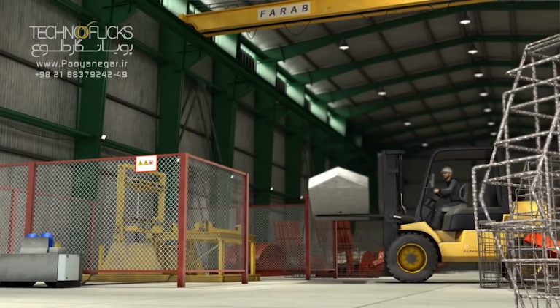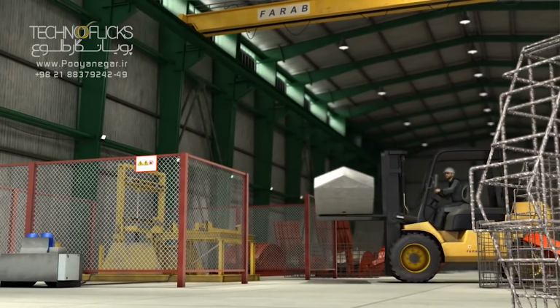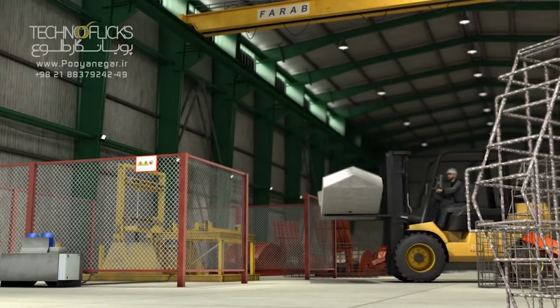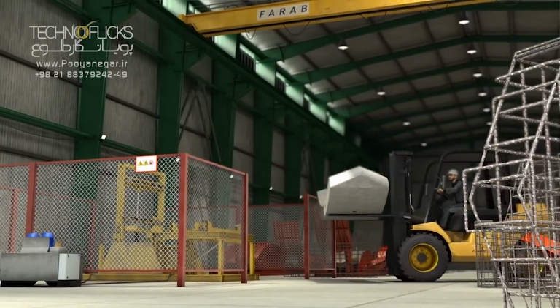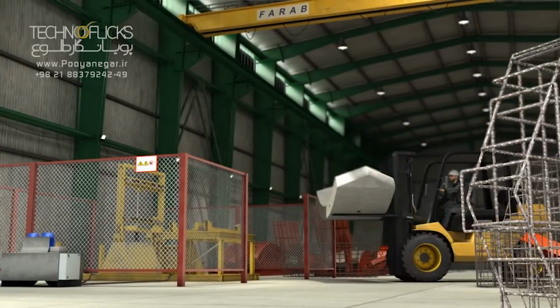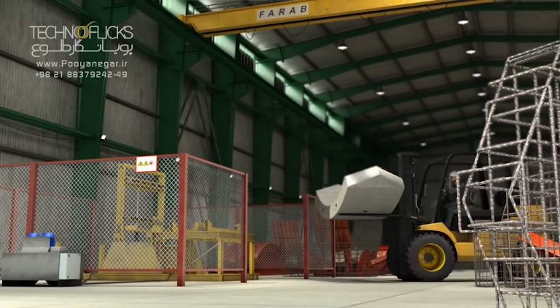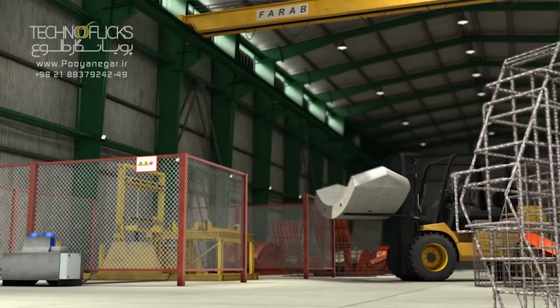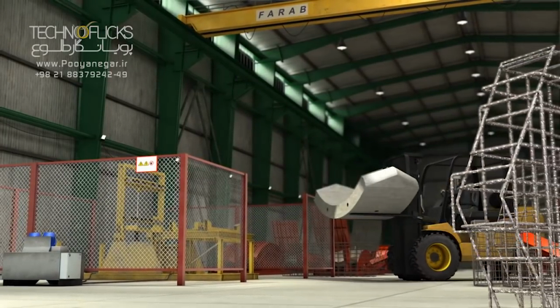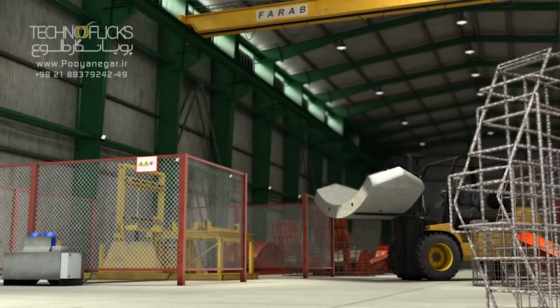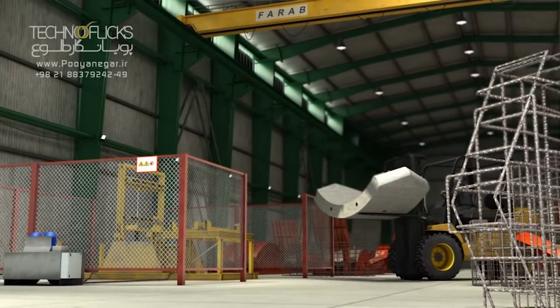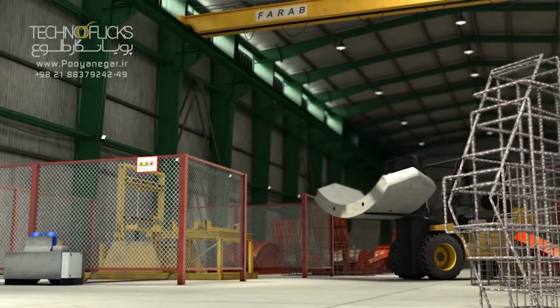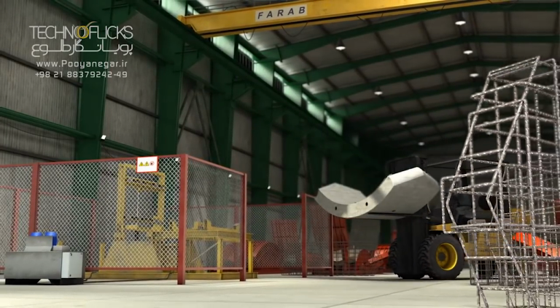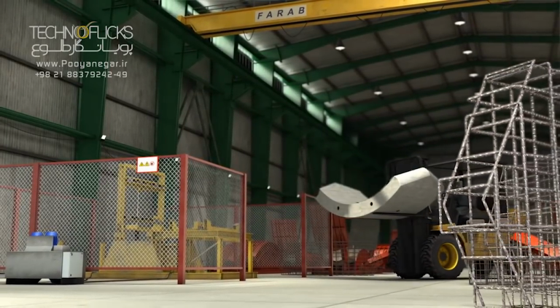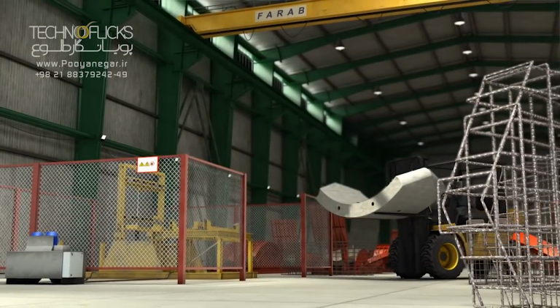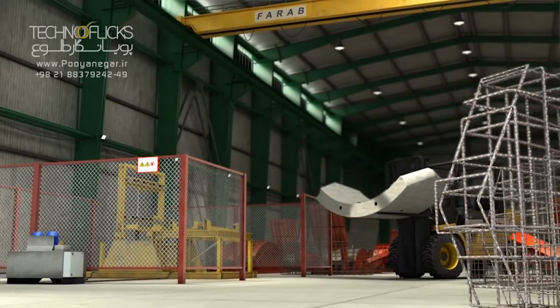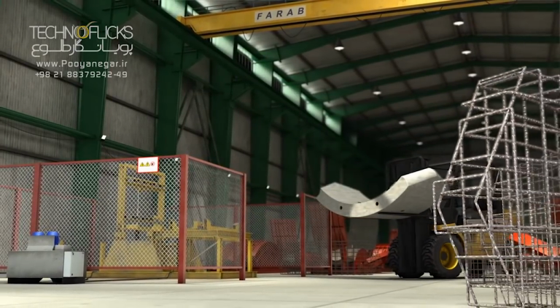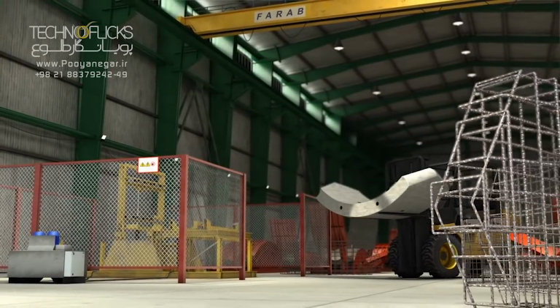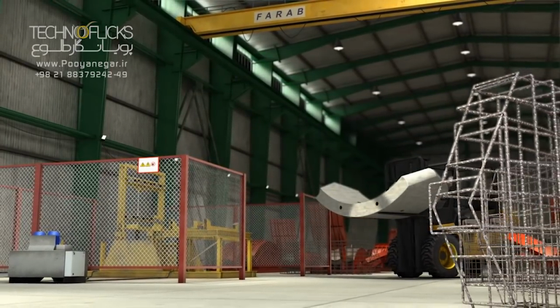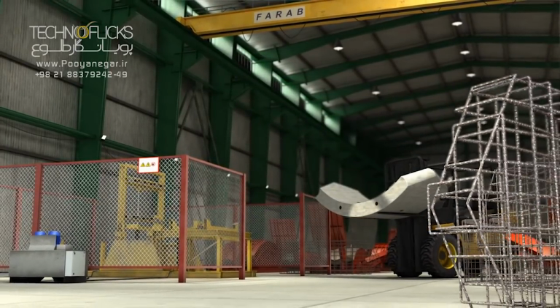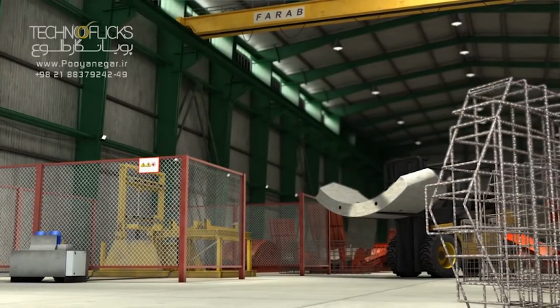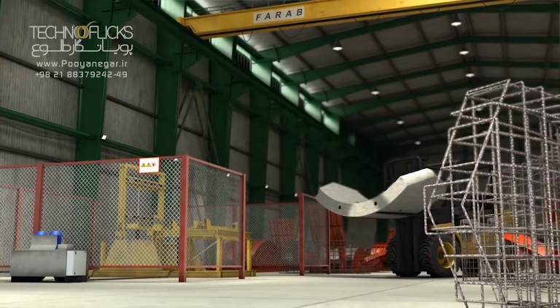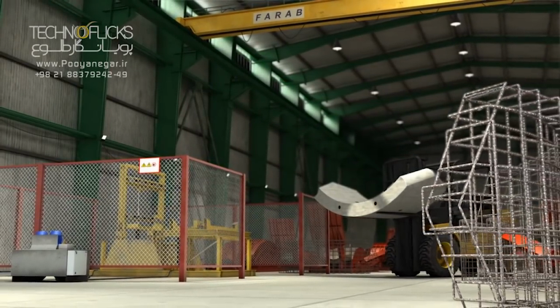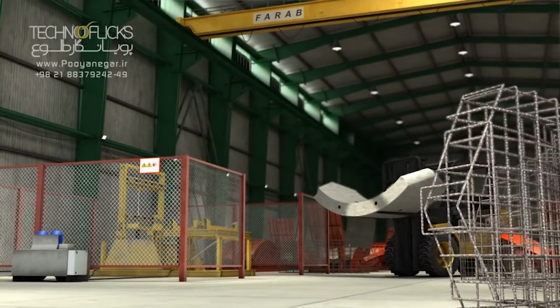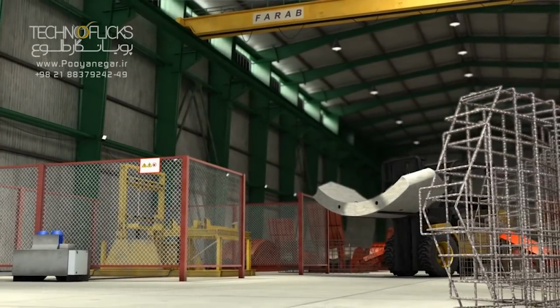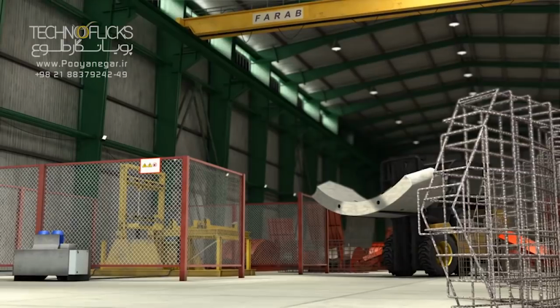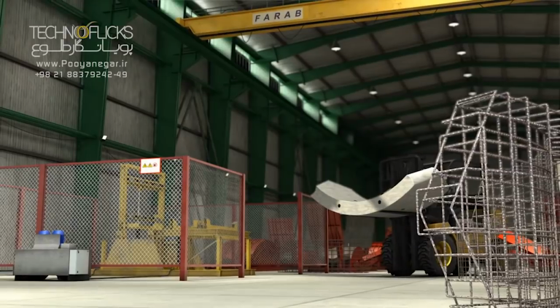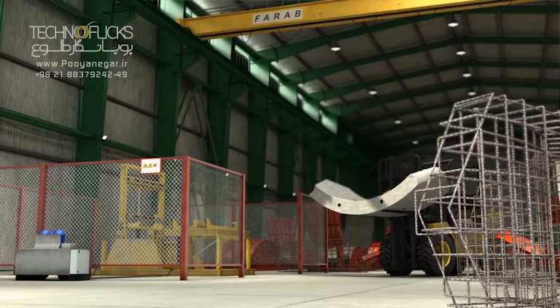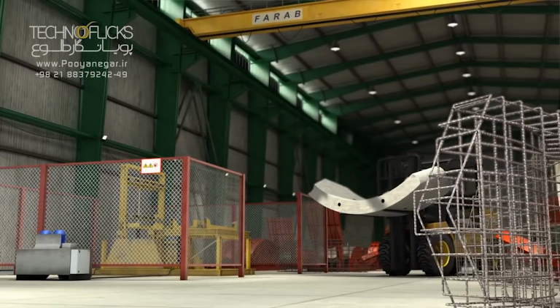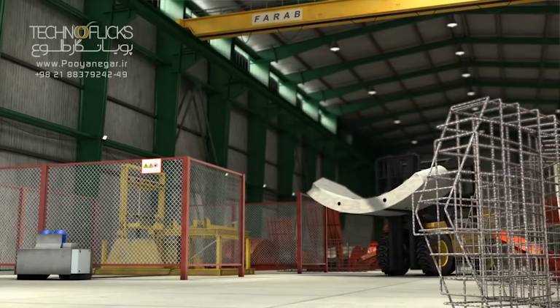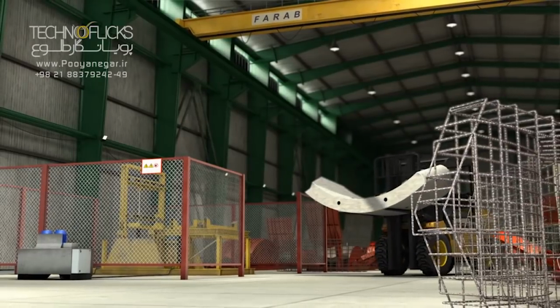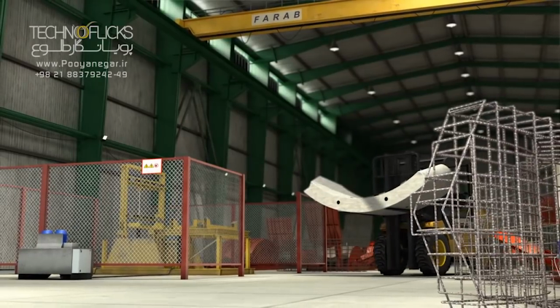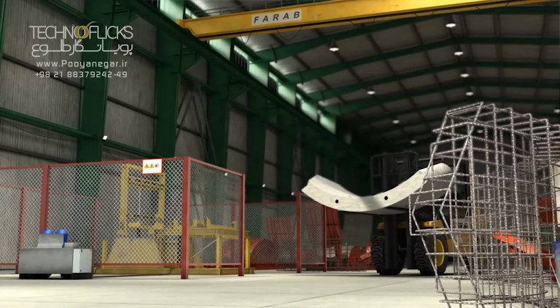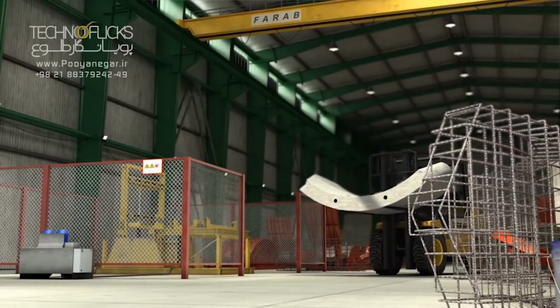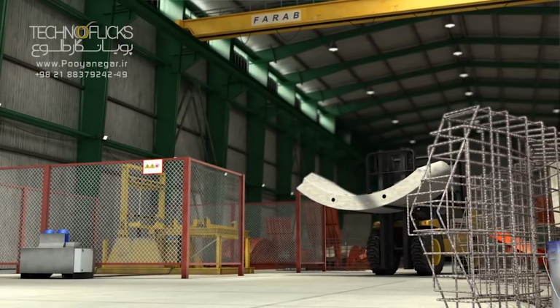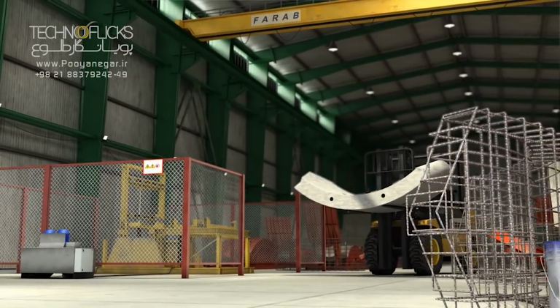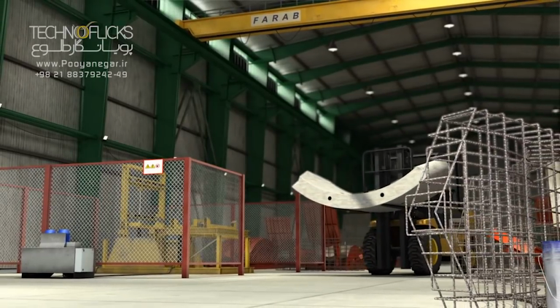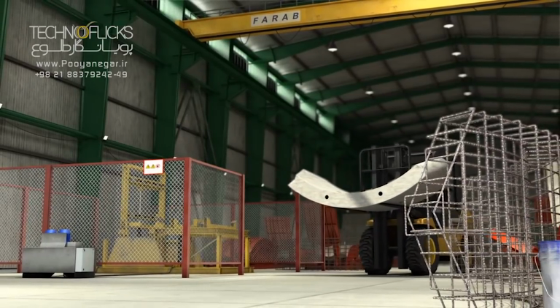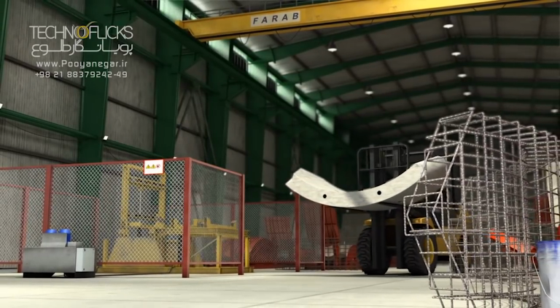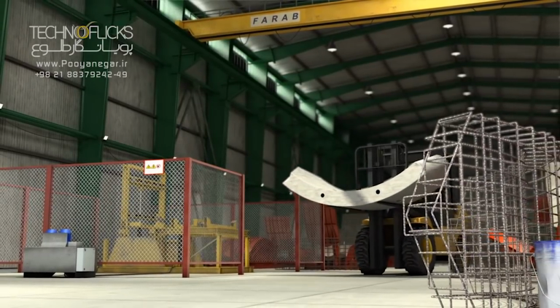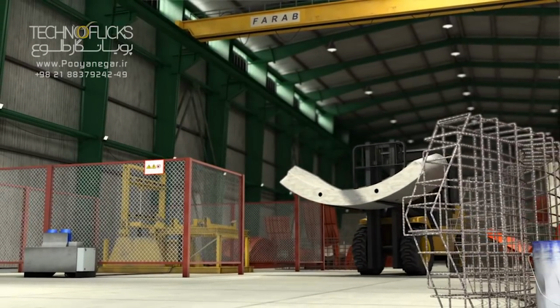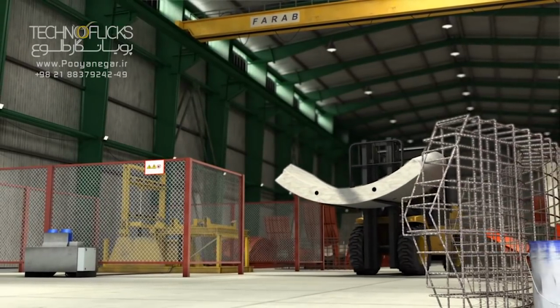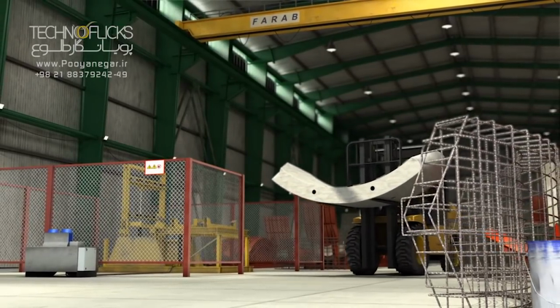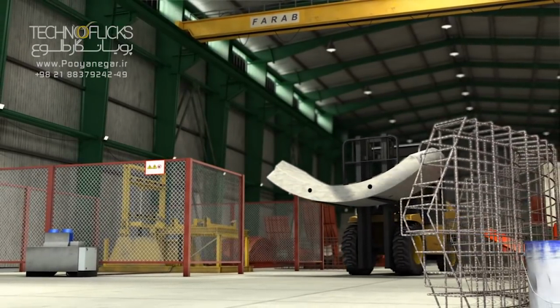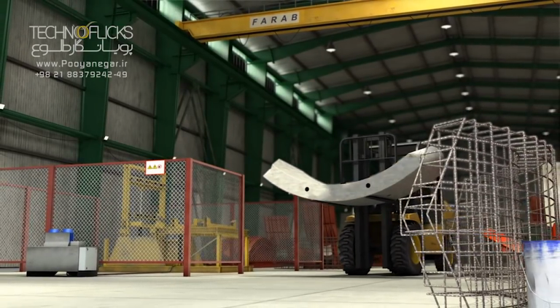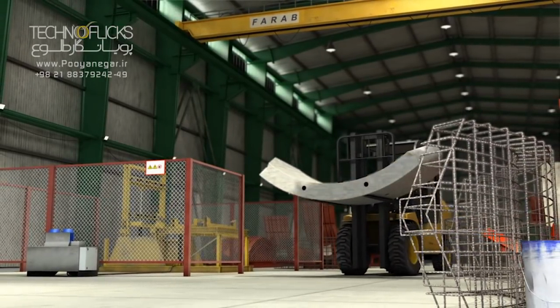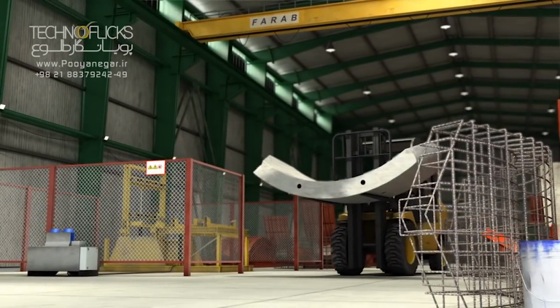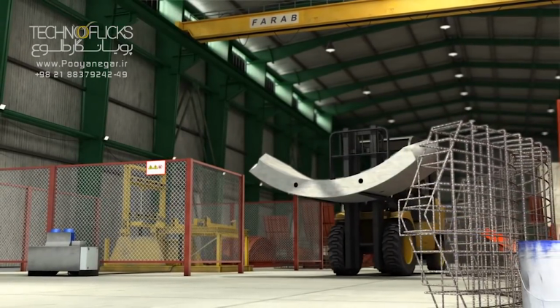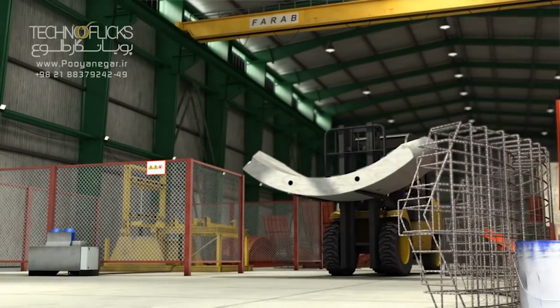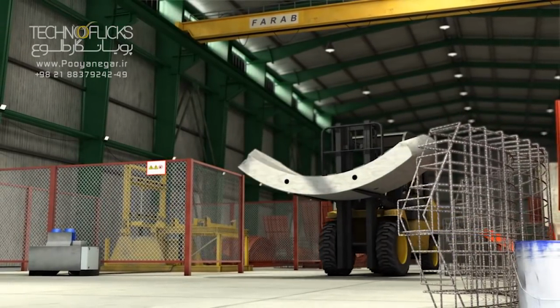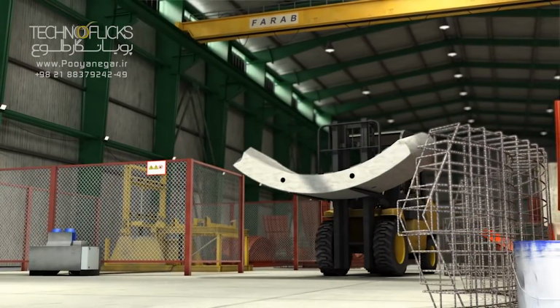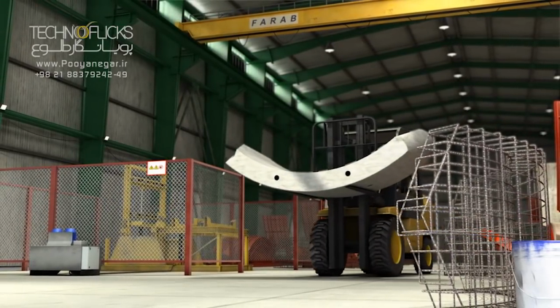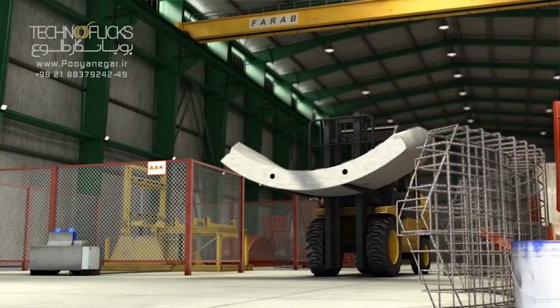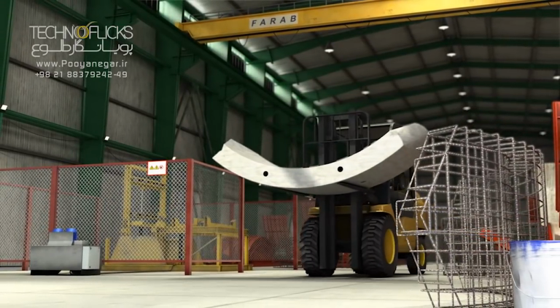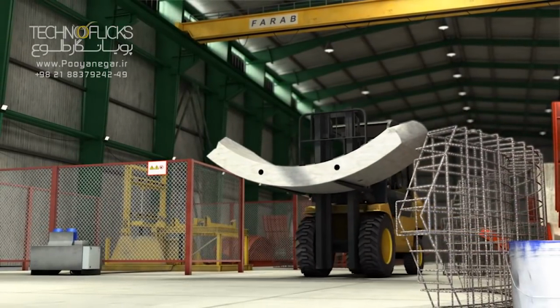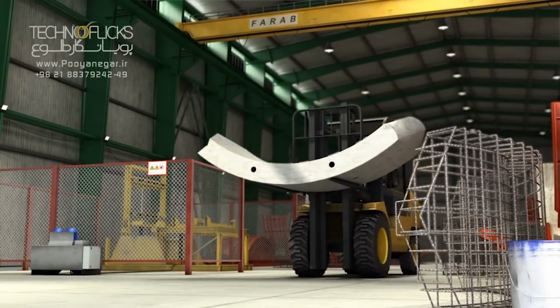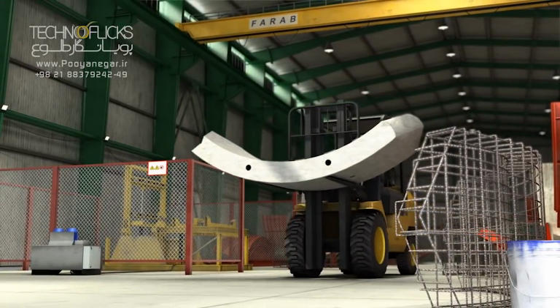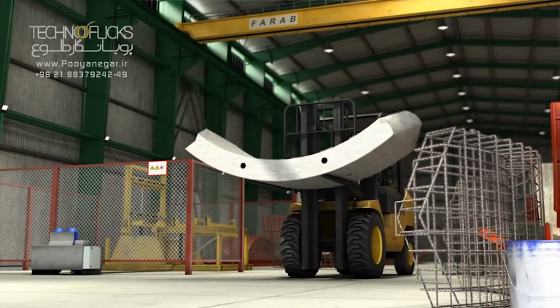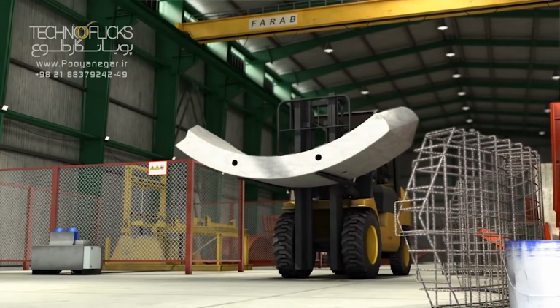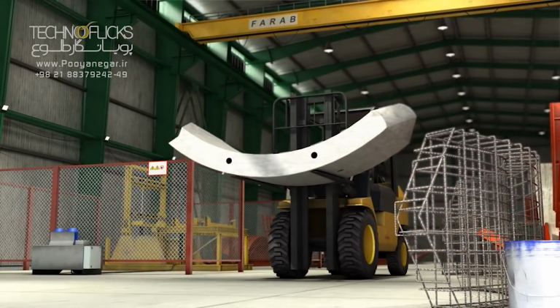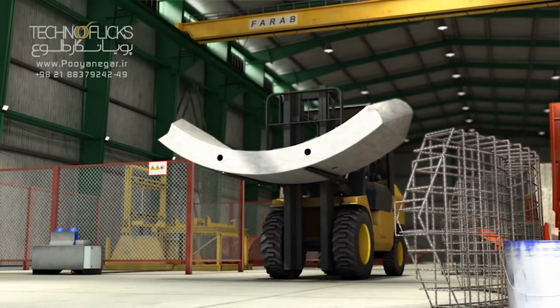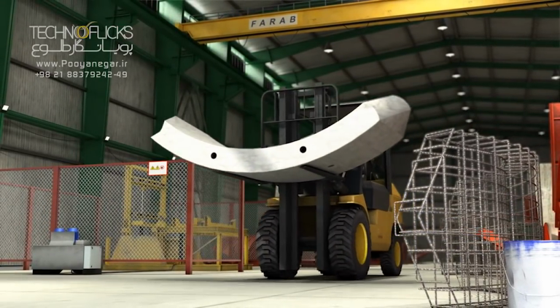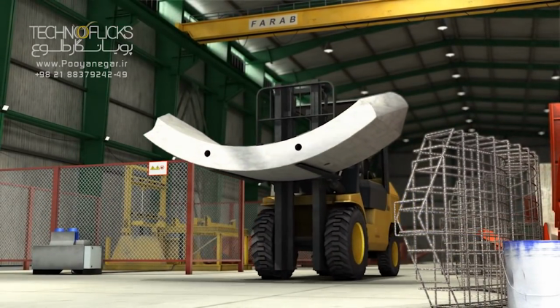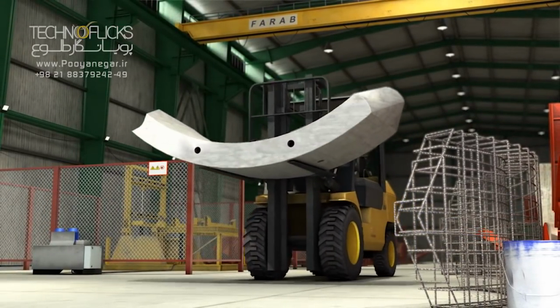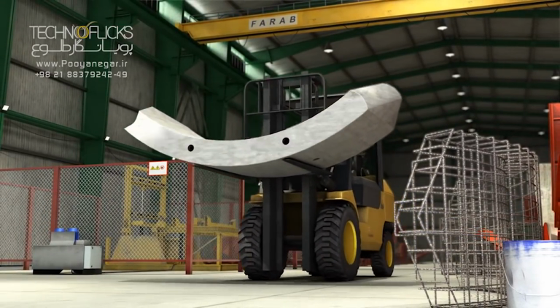The segments are carried from the factory to the depot by using the lifting devices, overhead cranes and lift trucks.